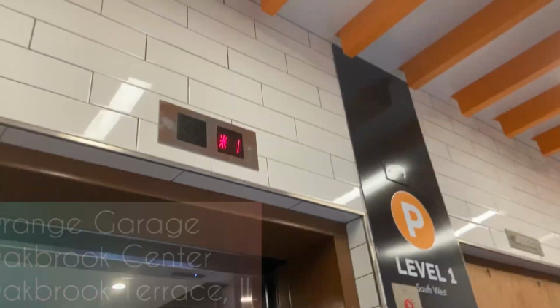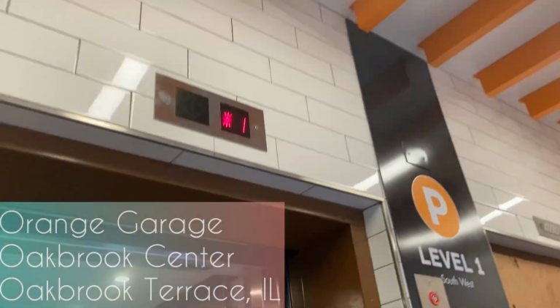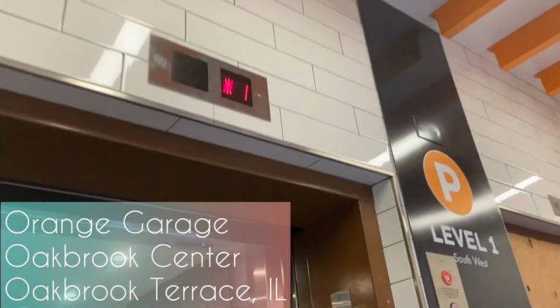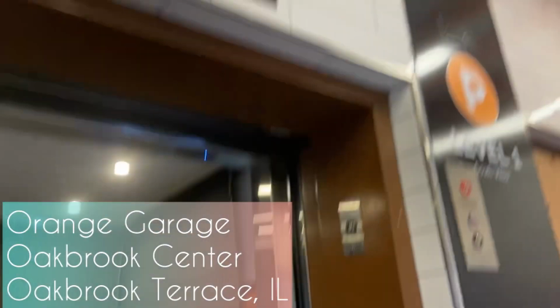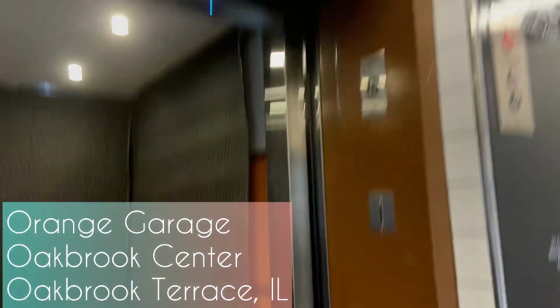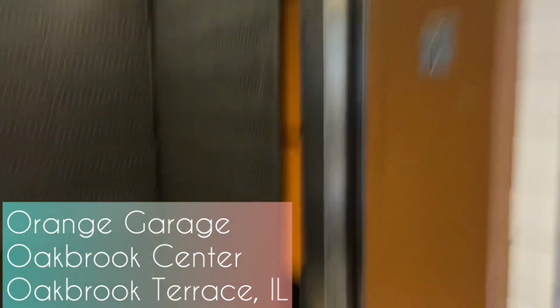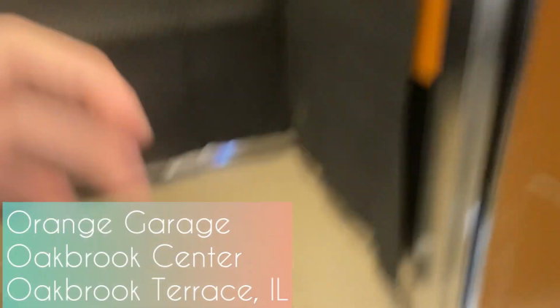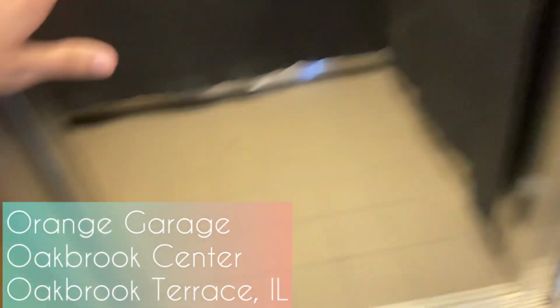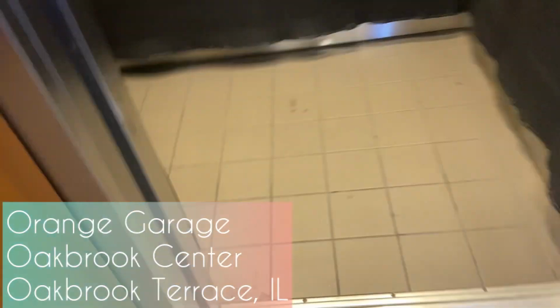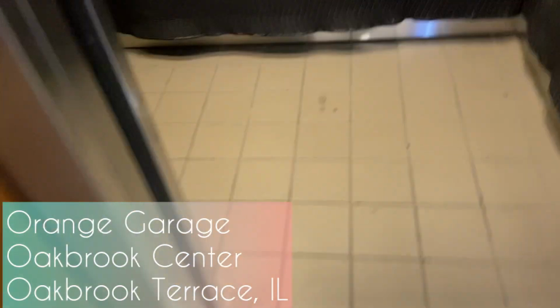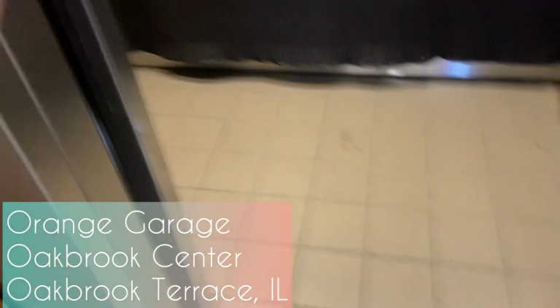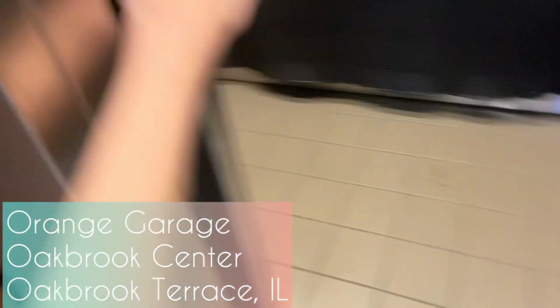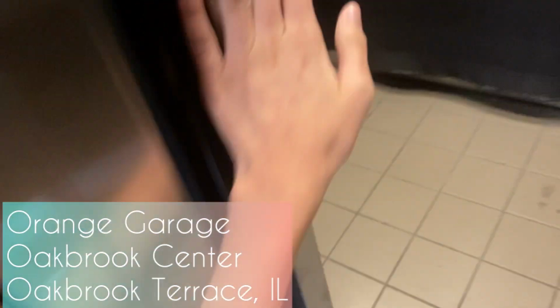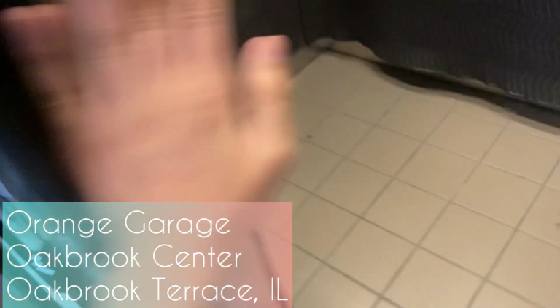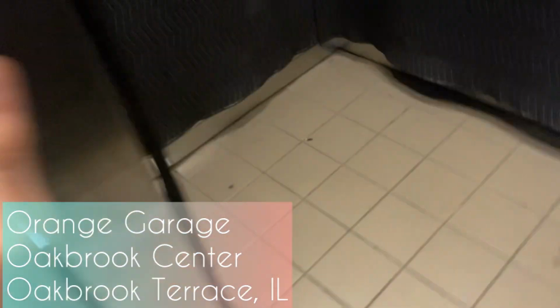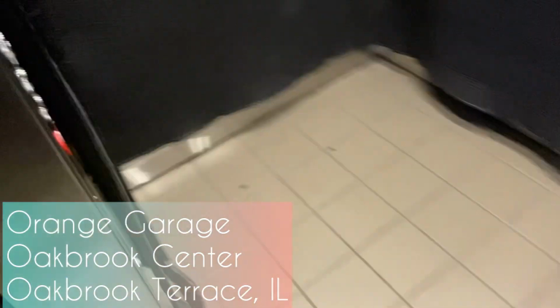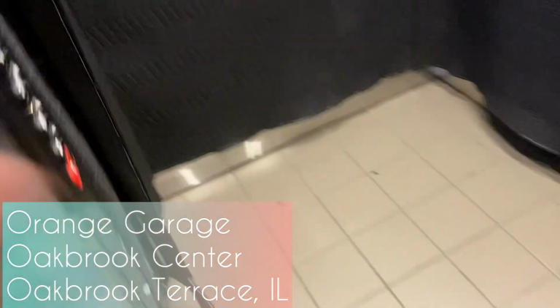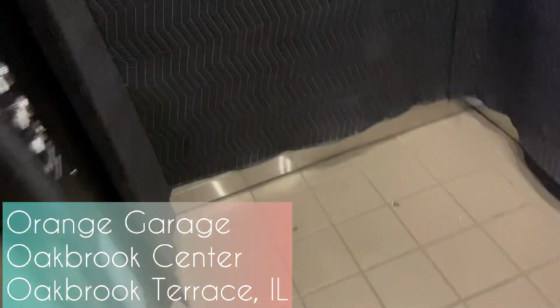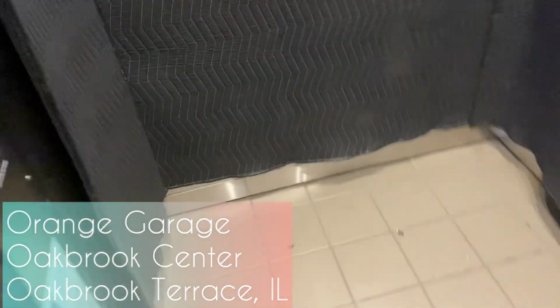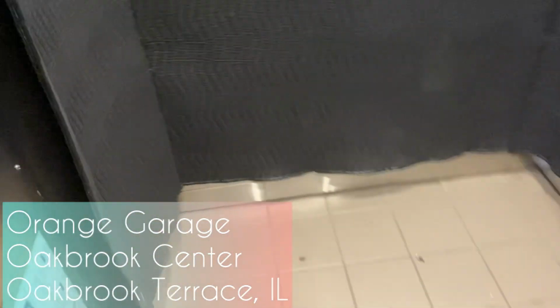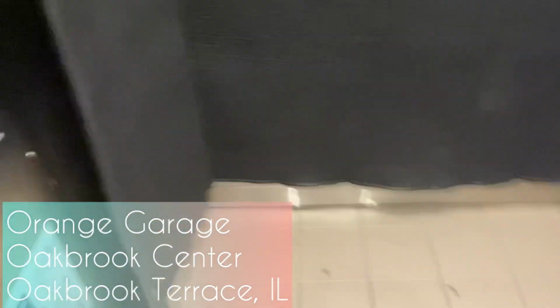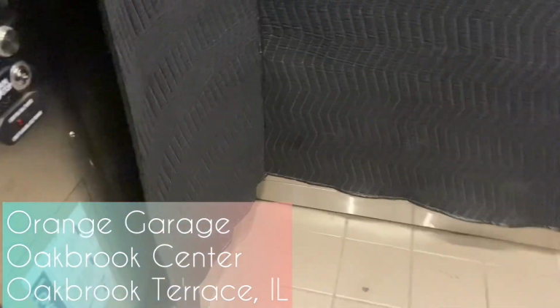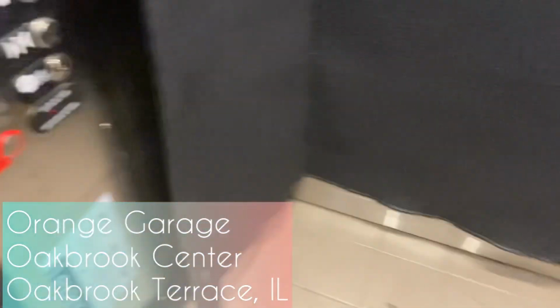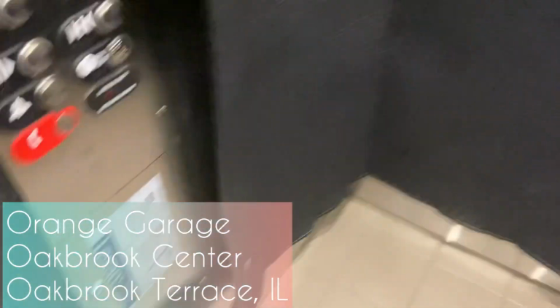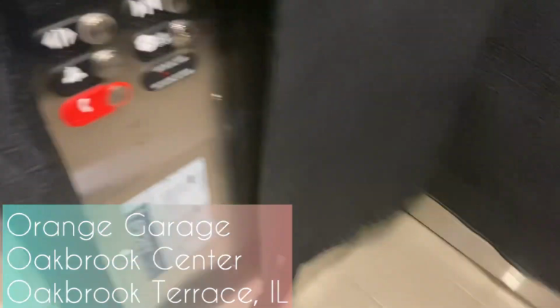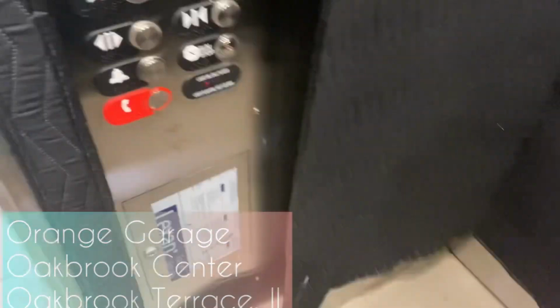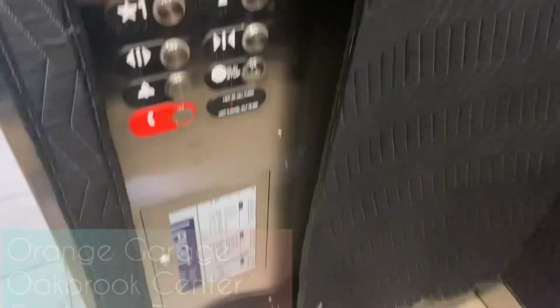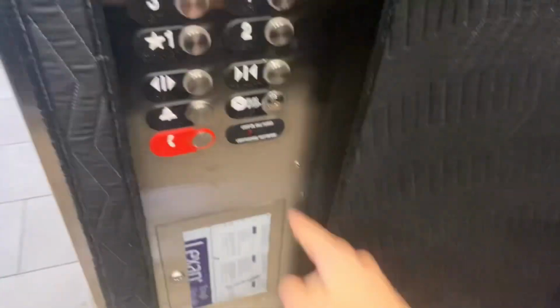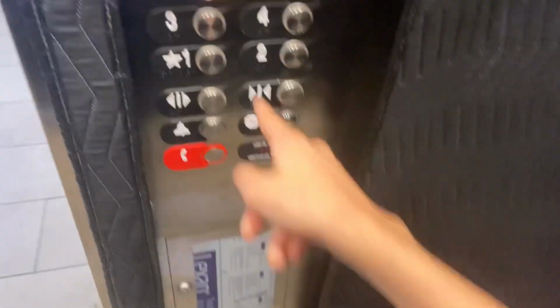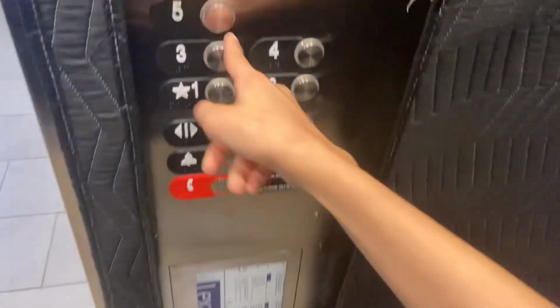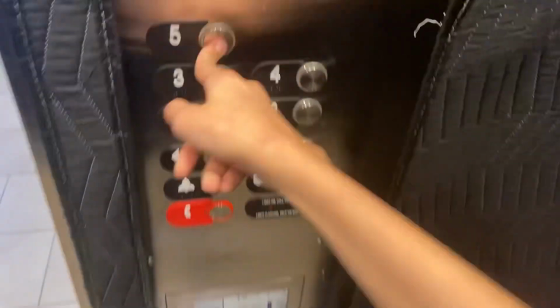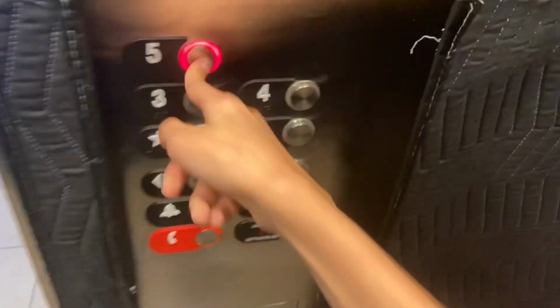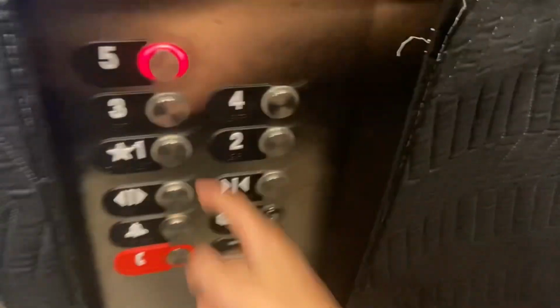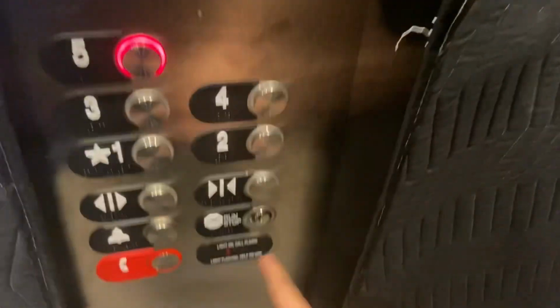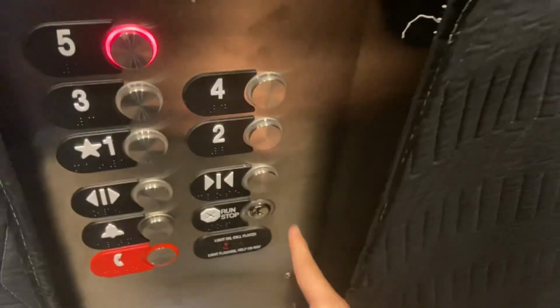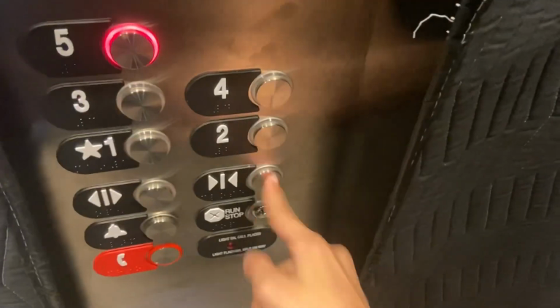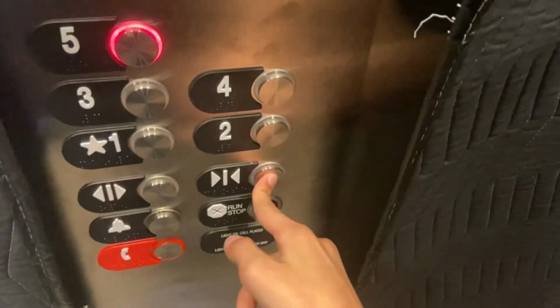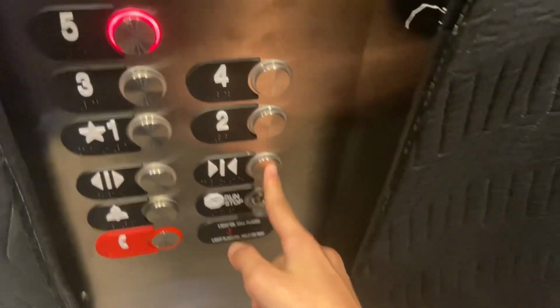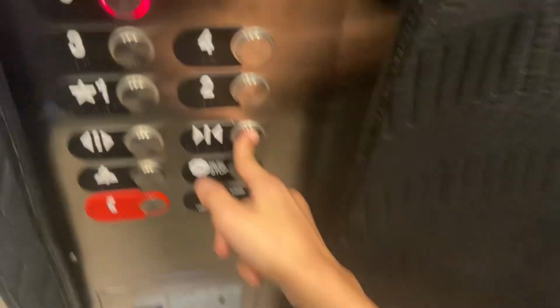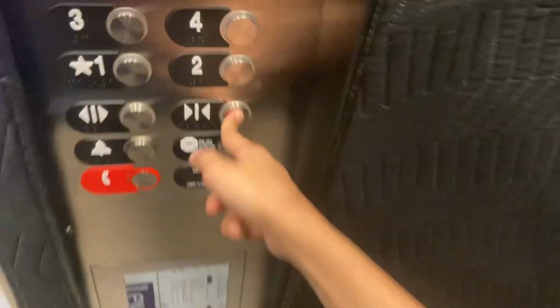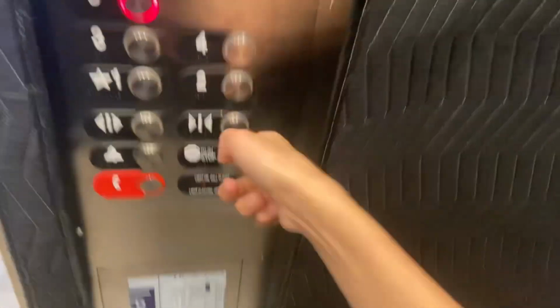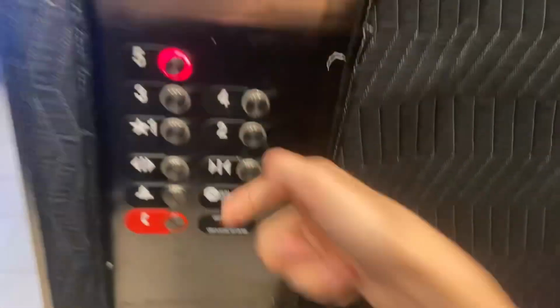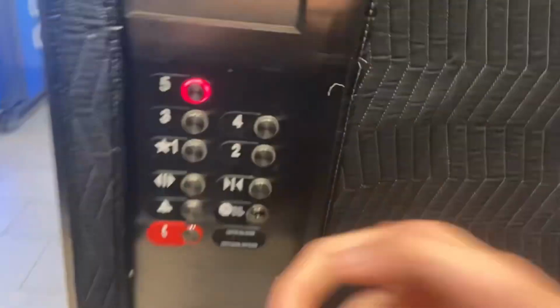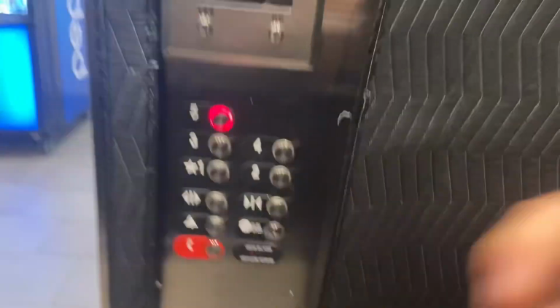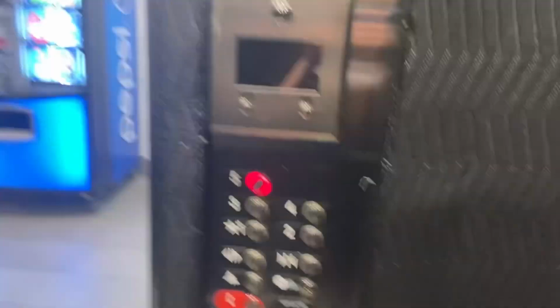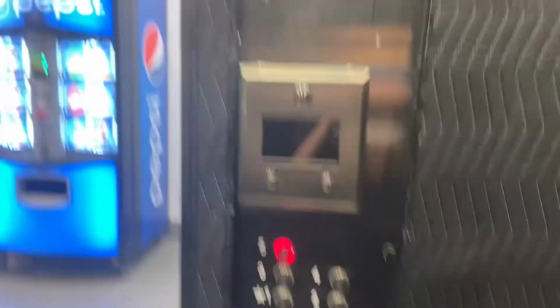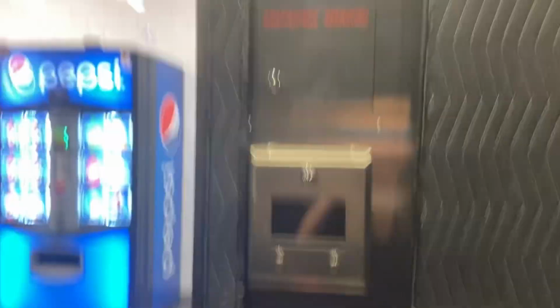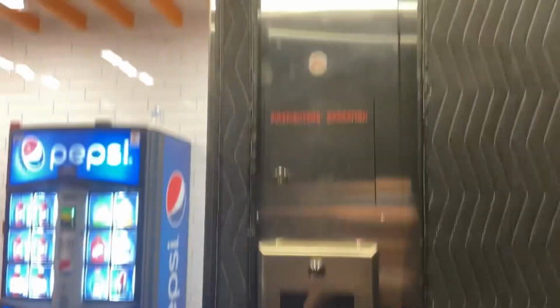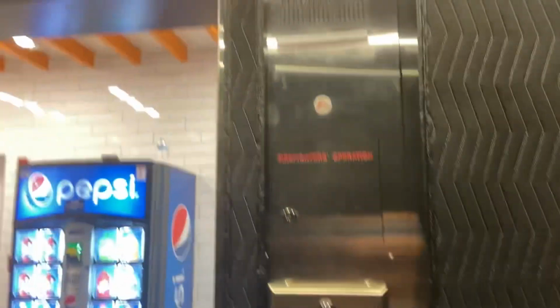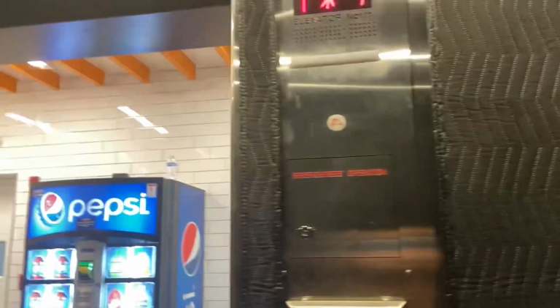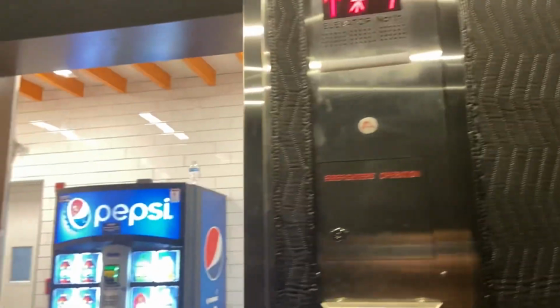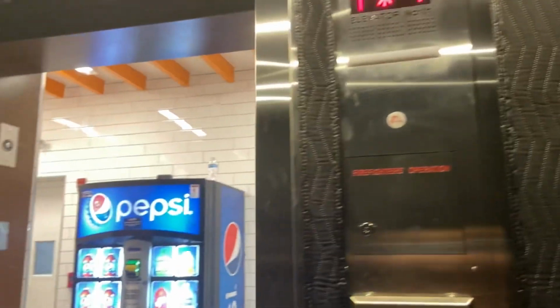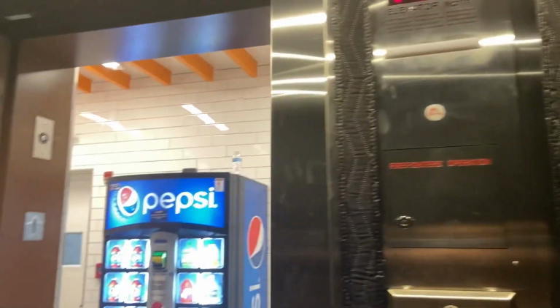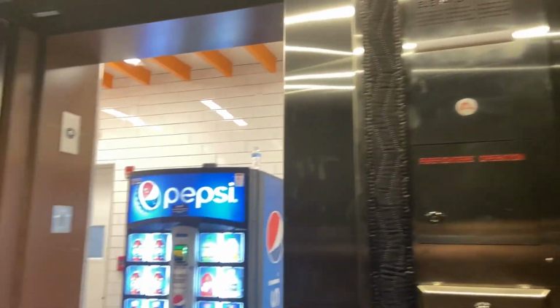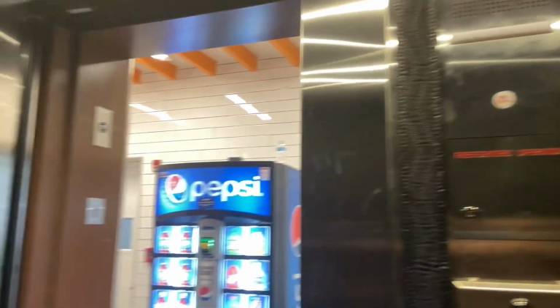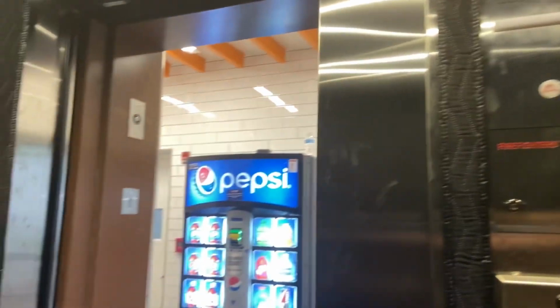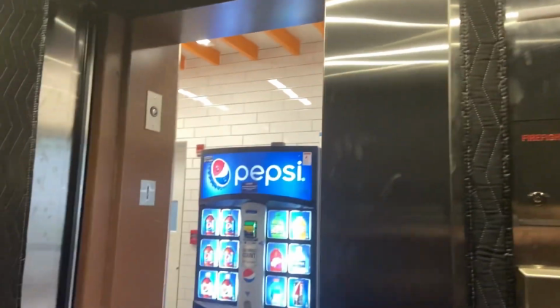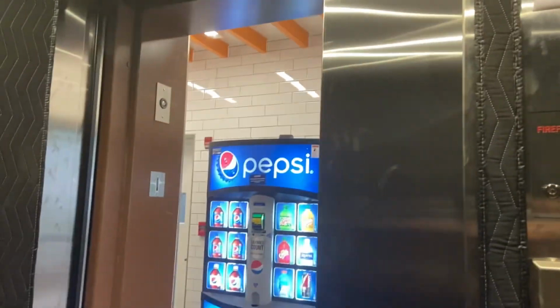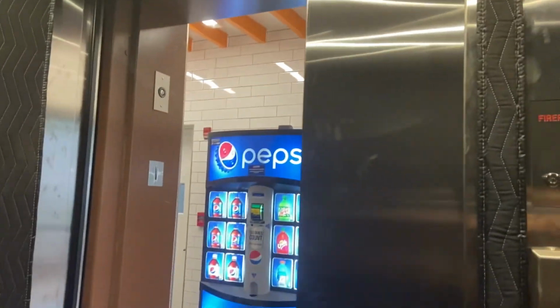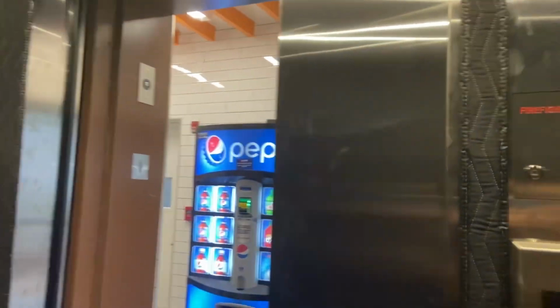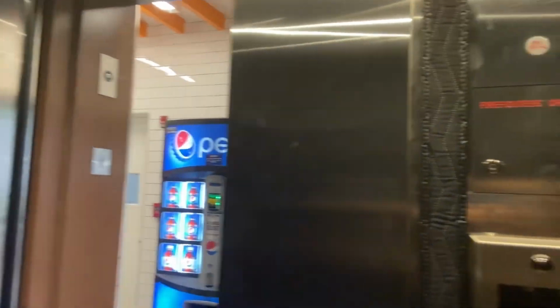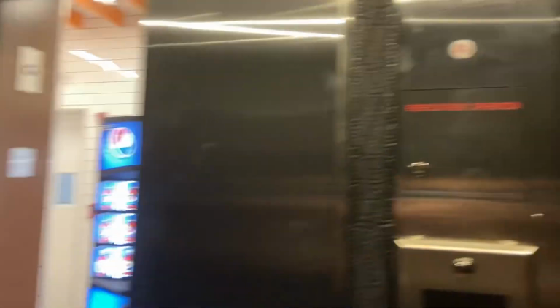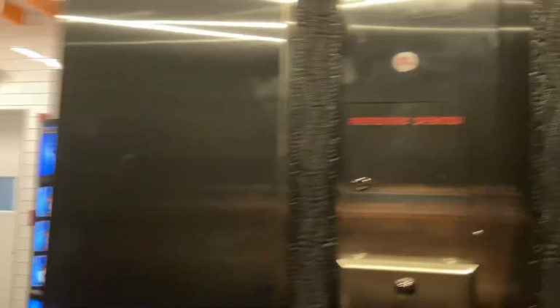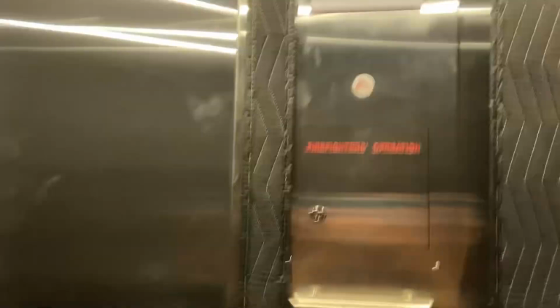We're here at the Orange Garage in Oak Brook. We got a fresh modernization on the doors.